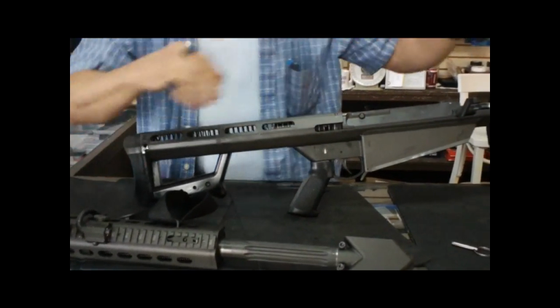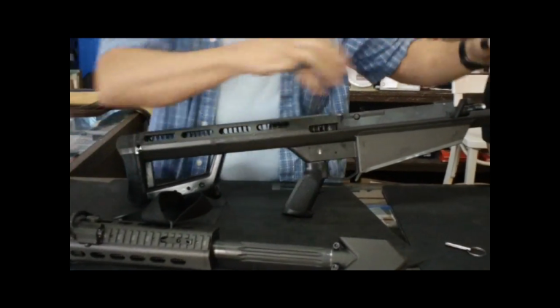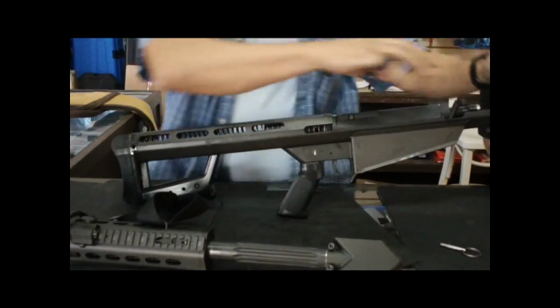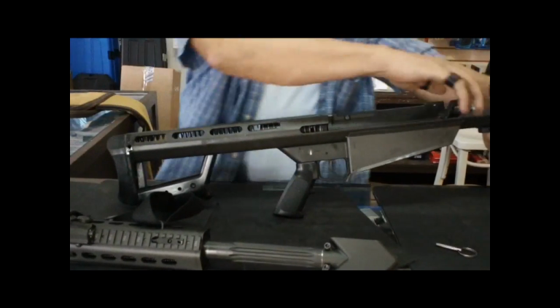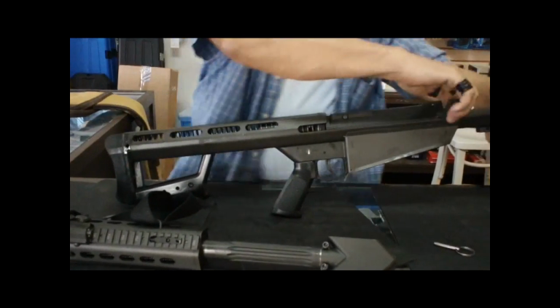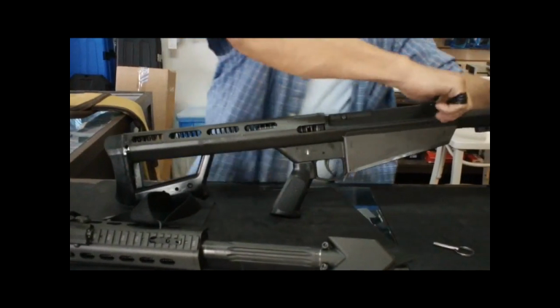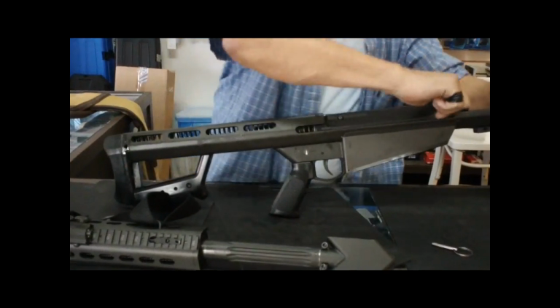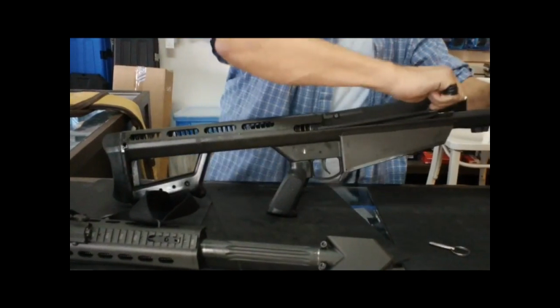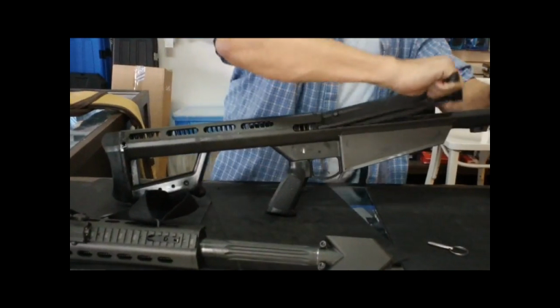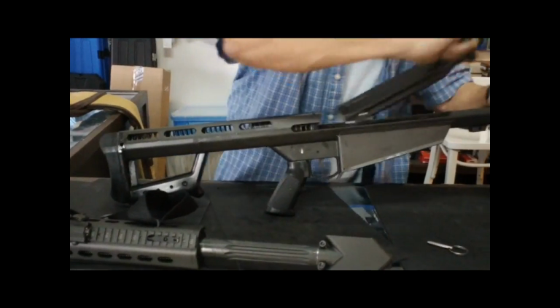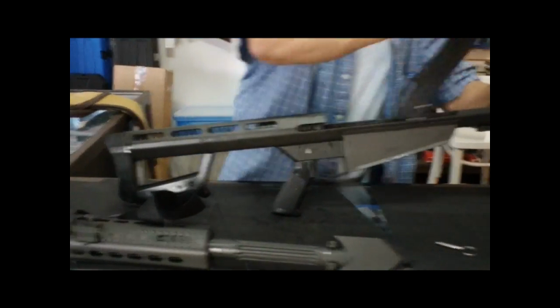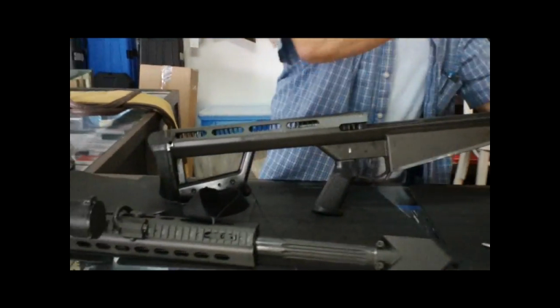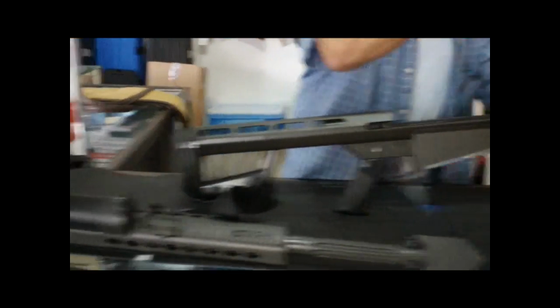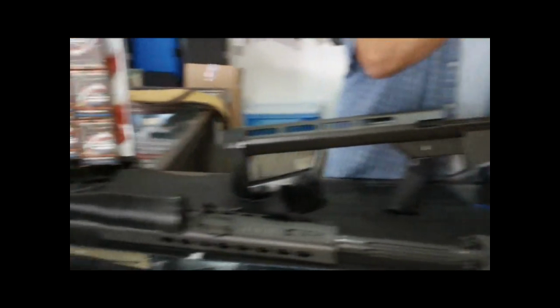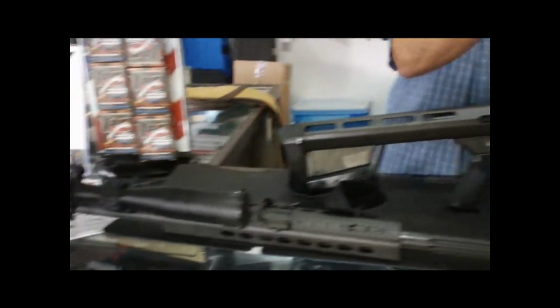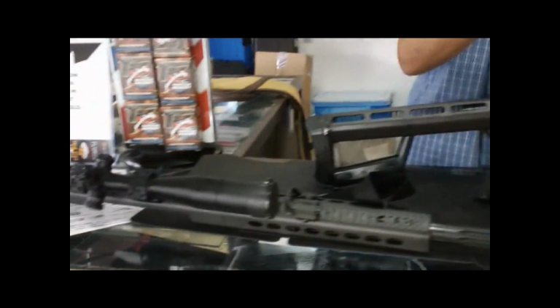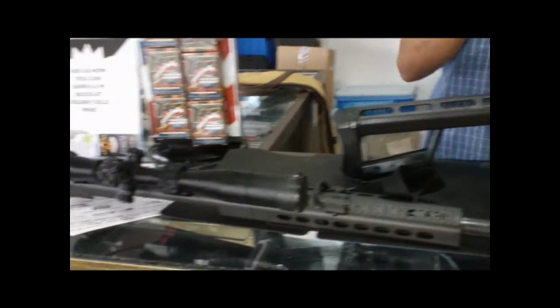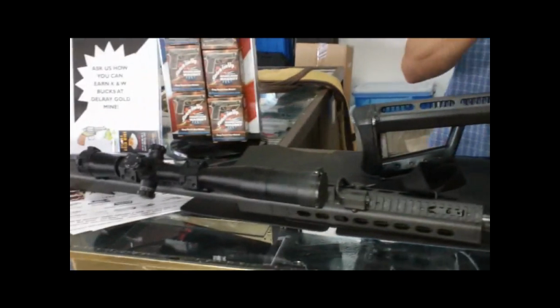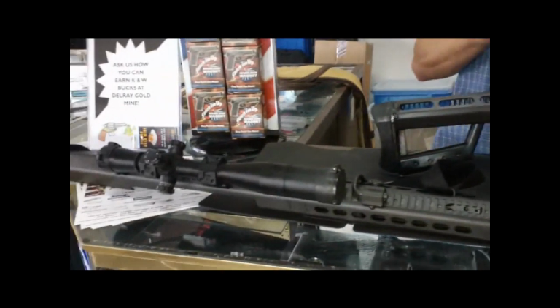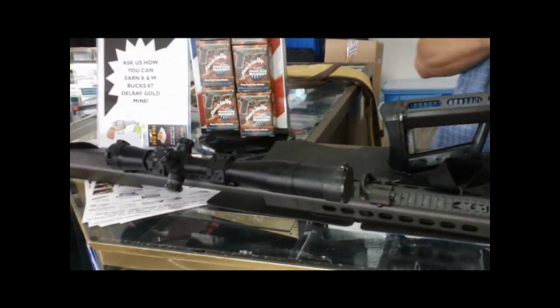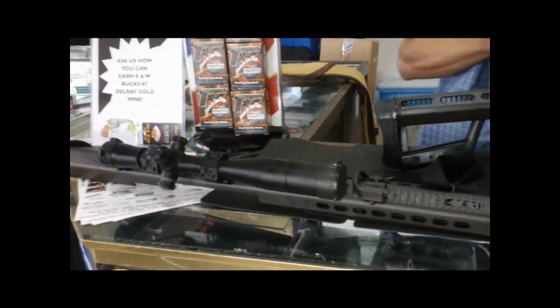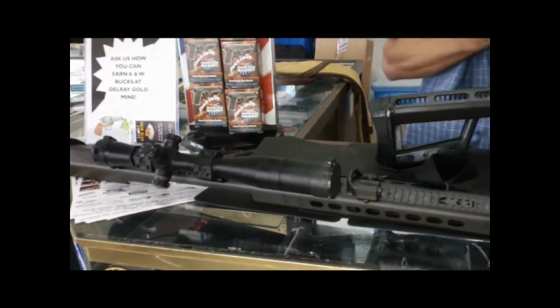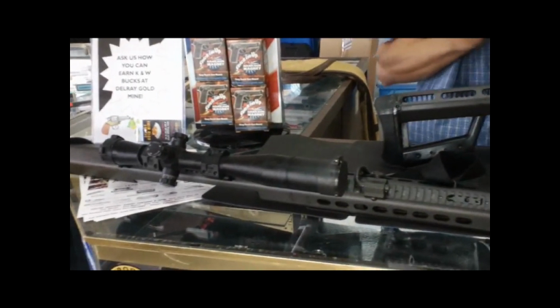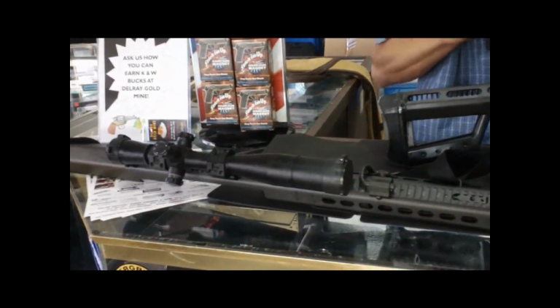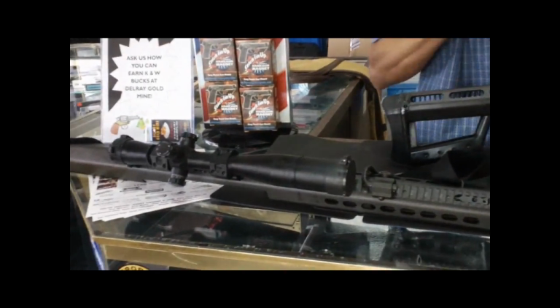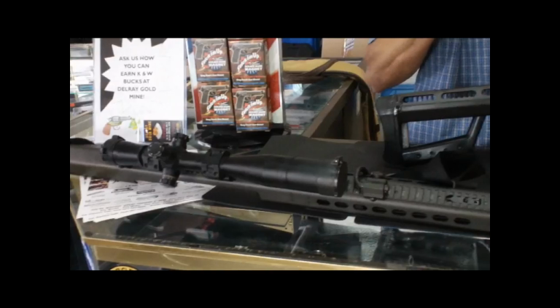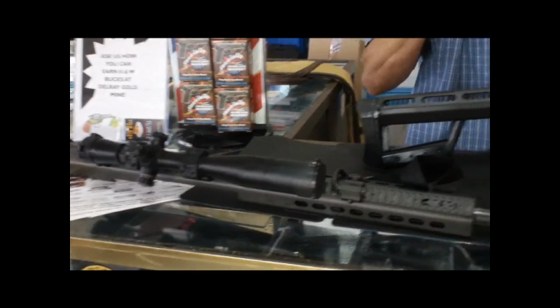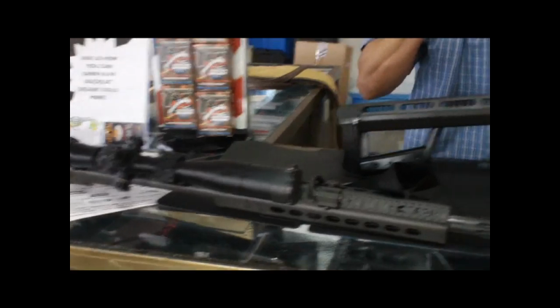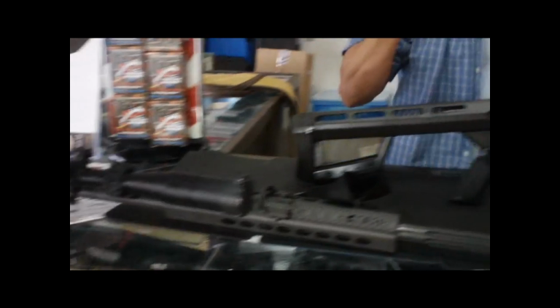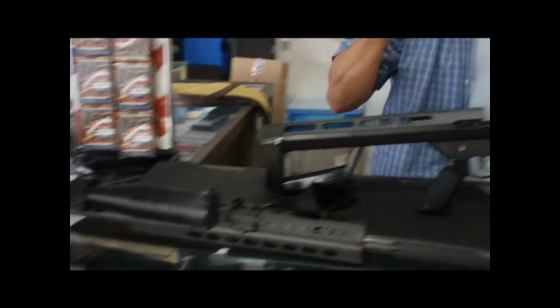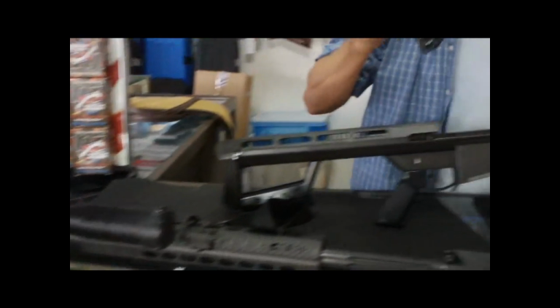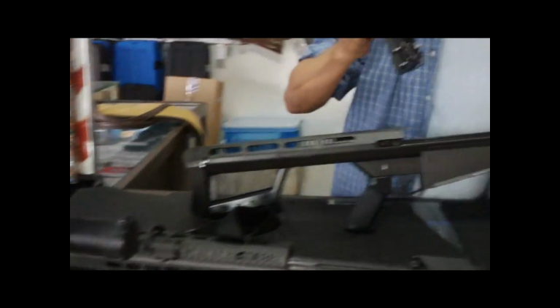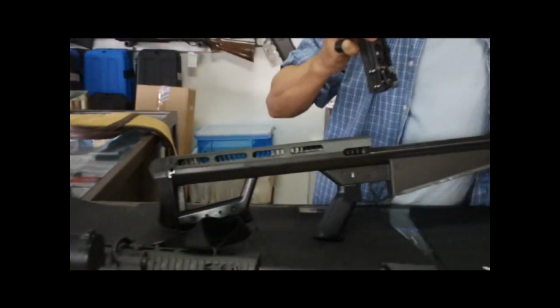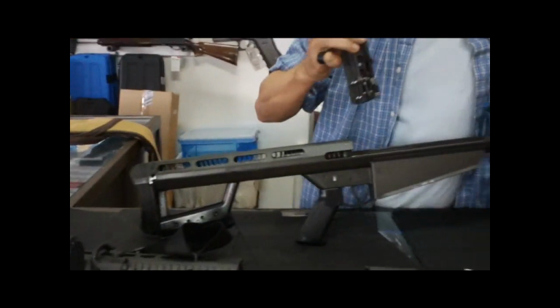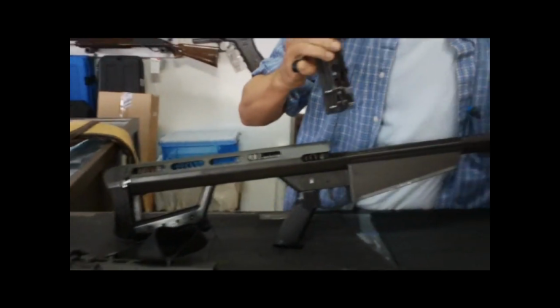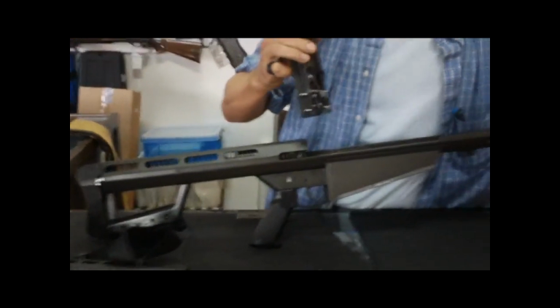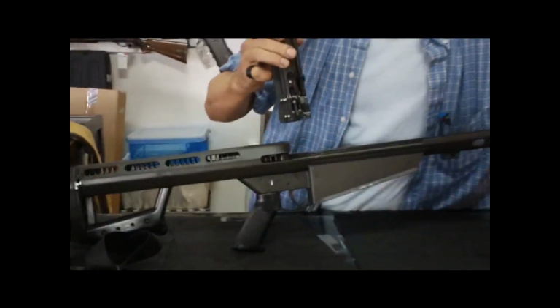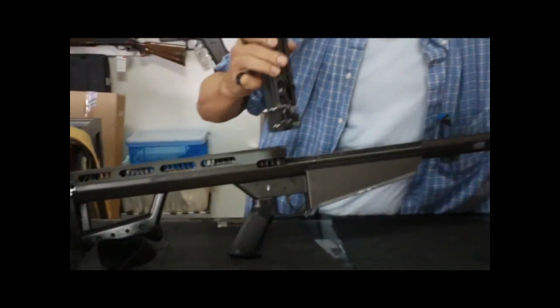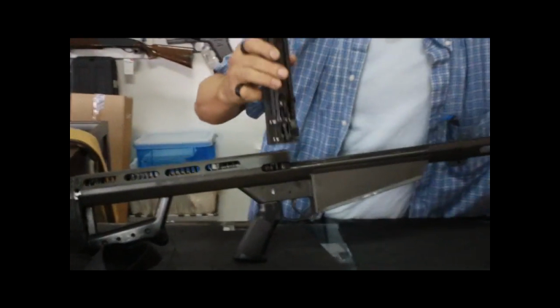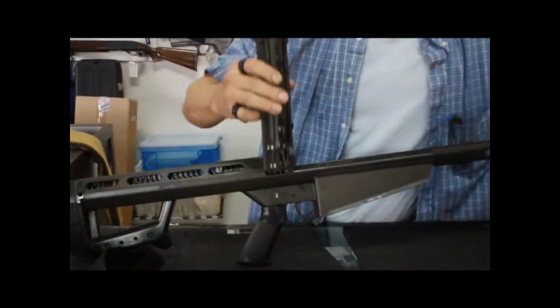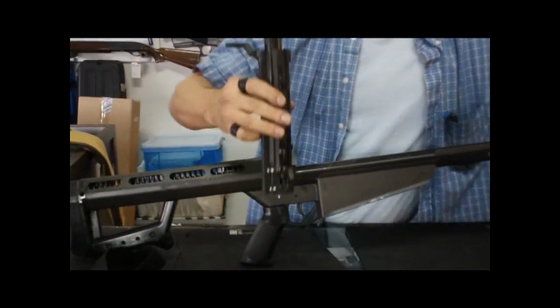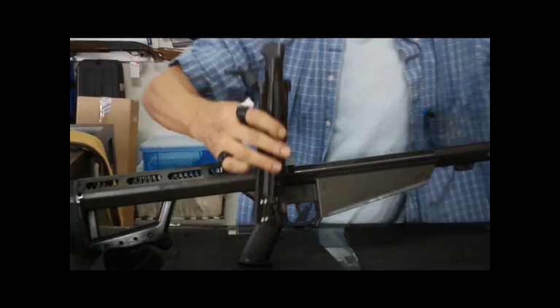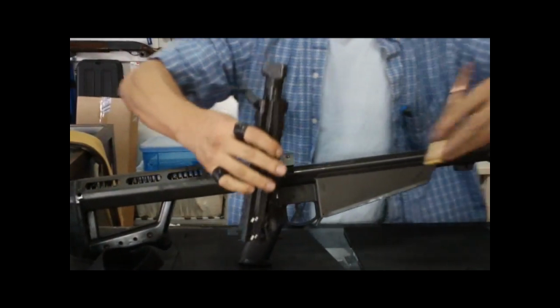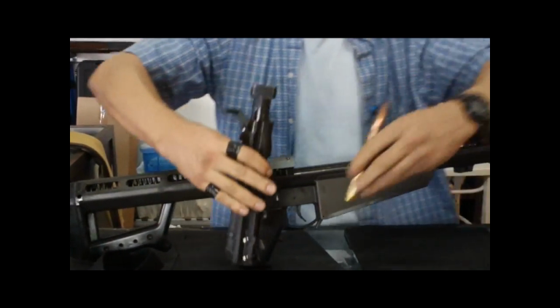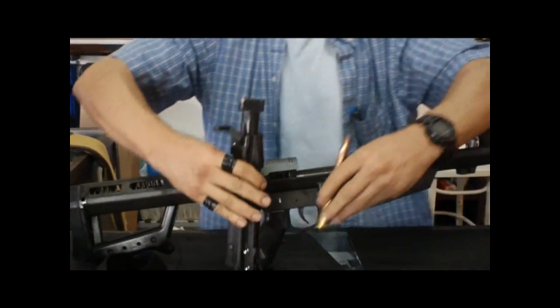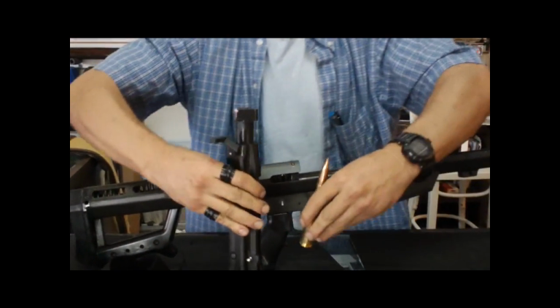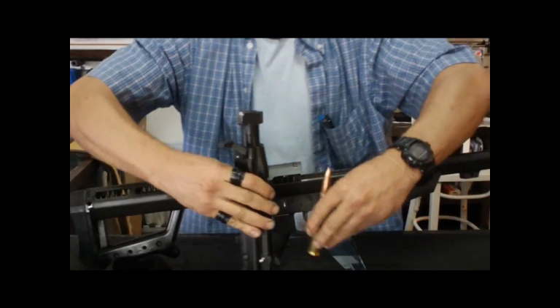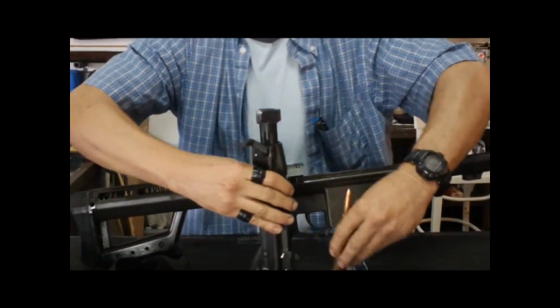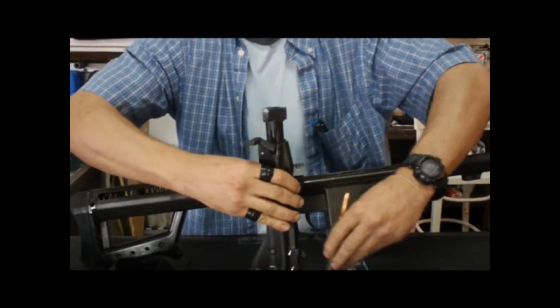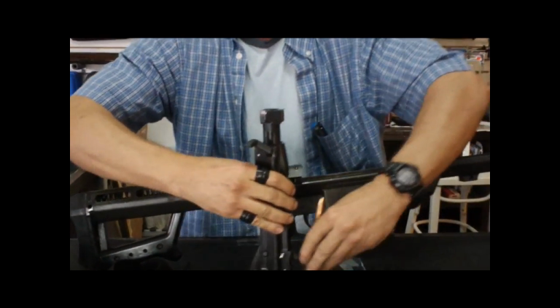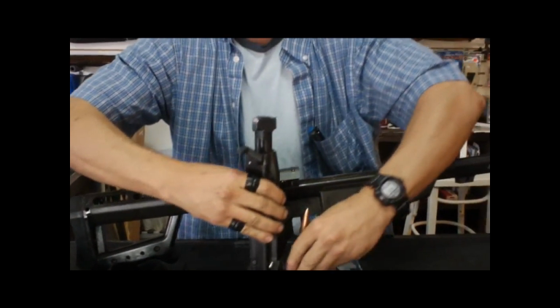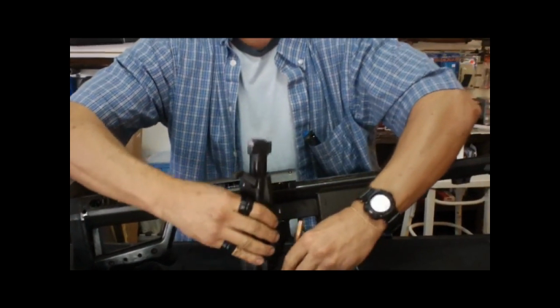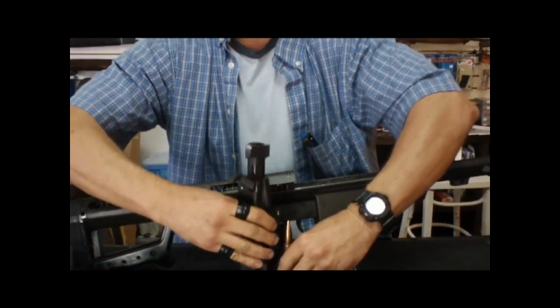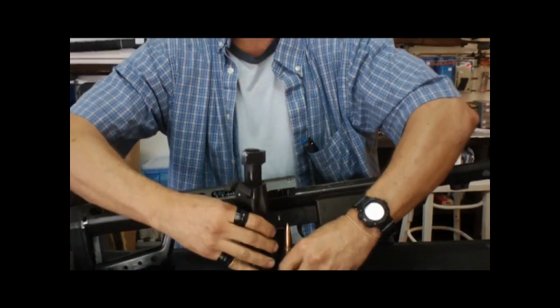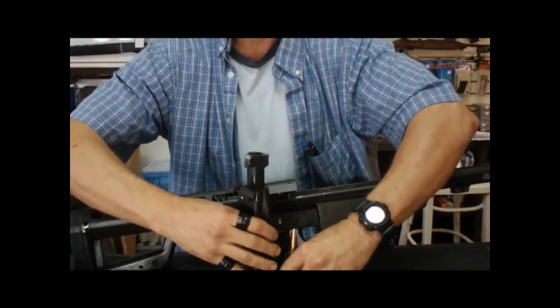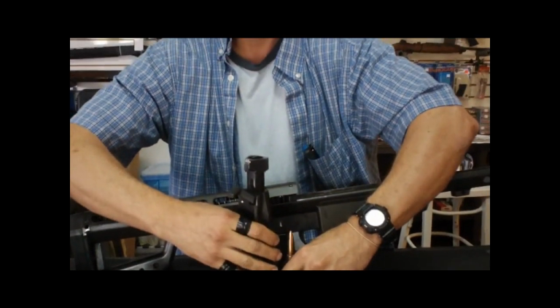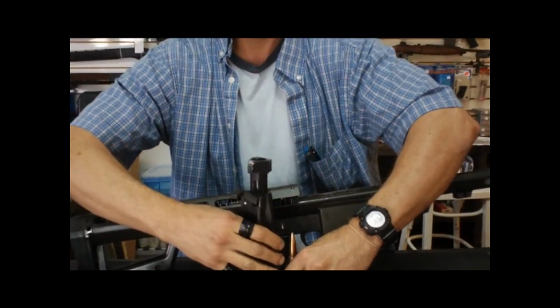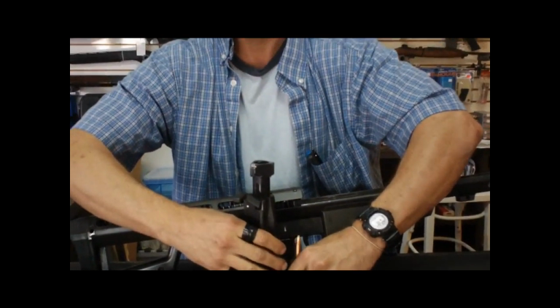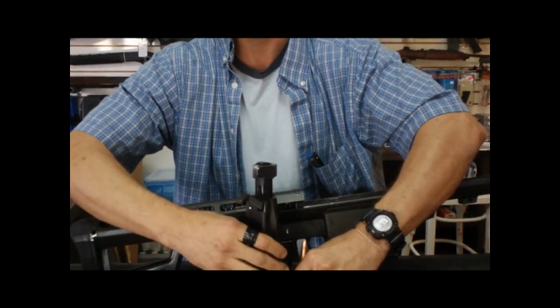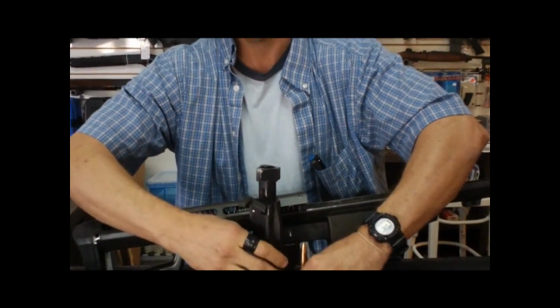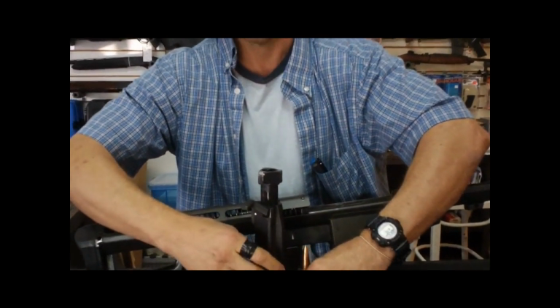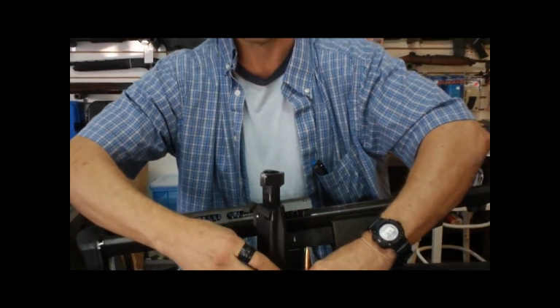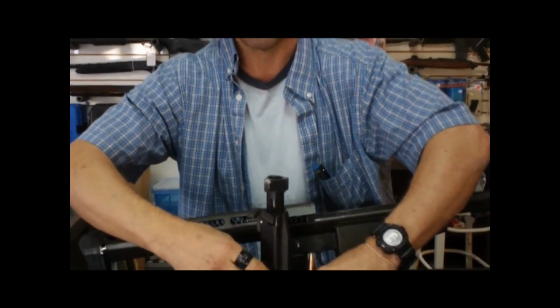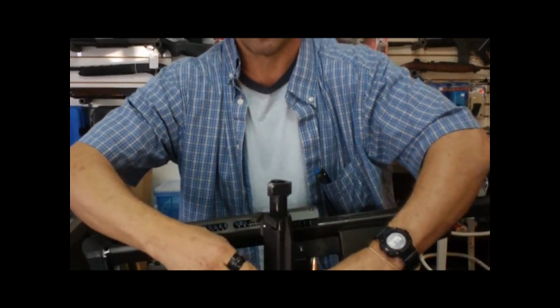You will not lose zero on this, right? When you disassemble and put back, will it lose zero? It will zero.